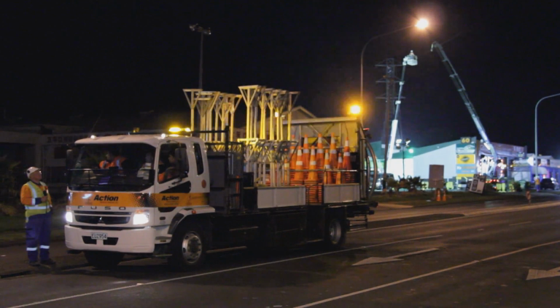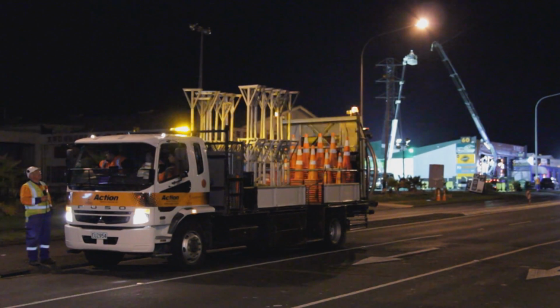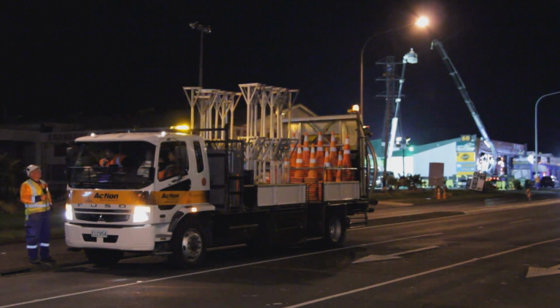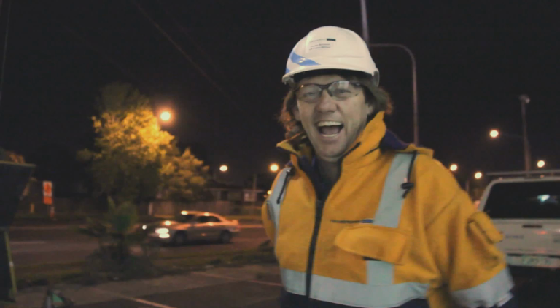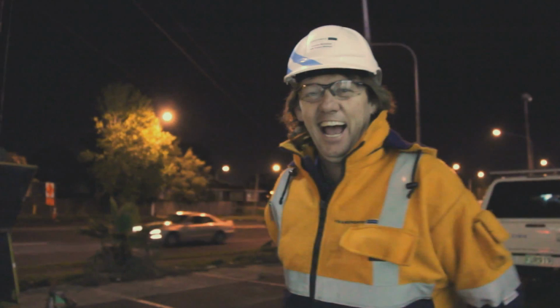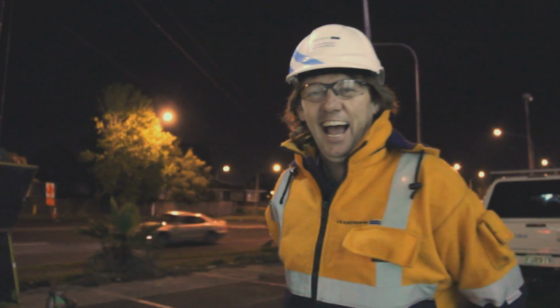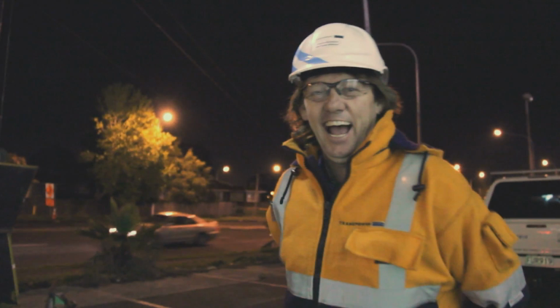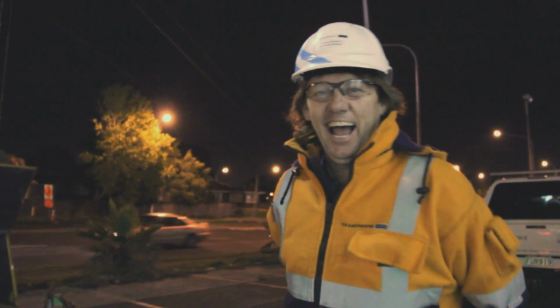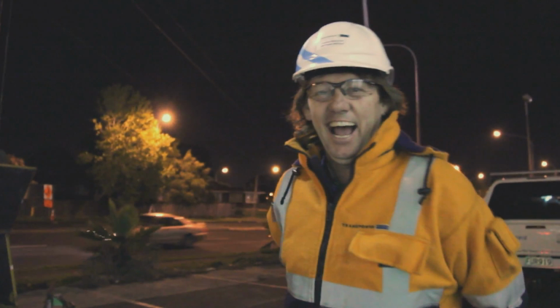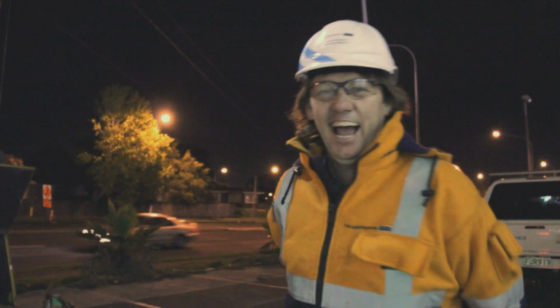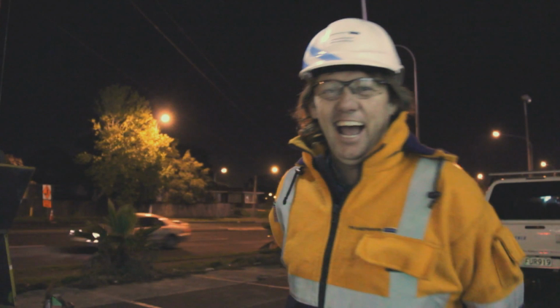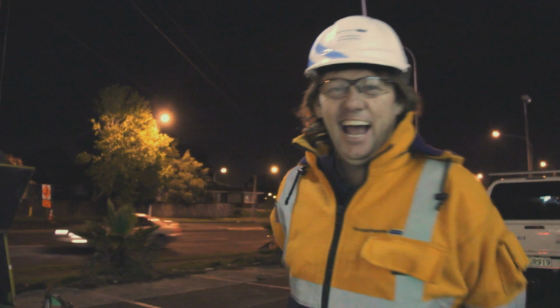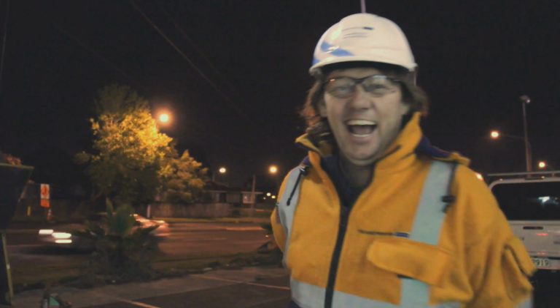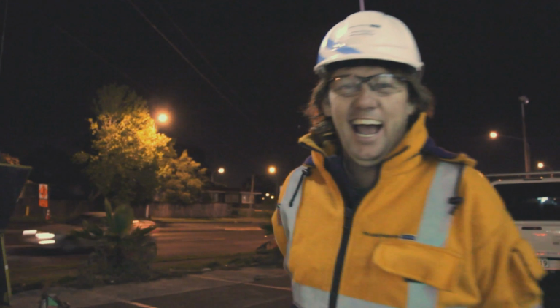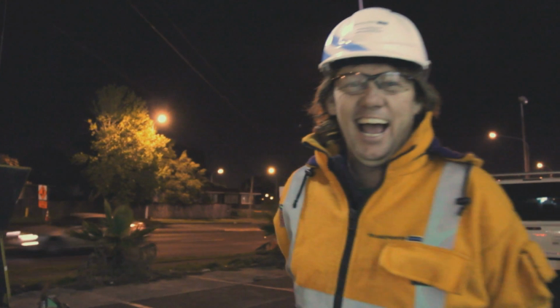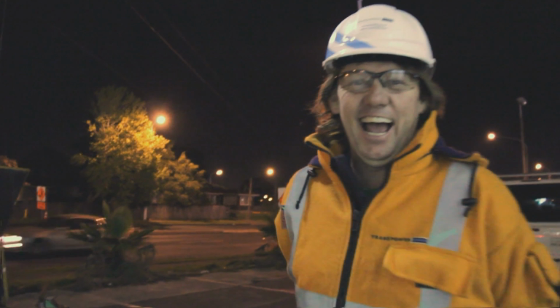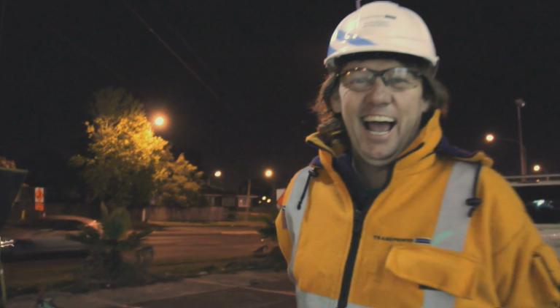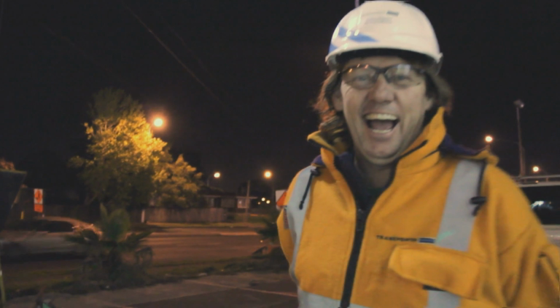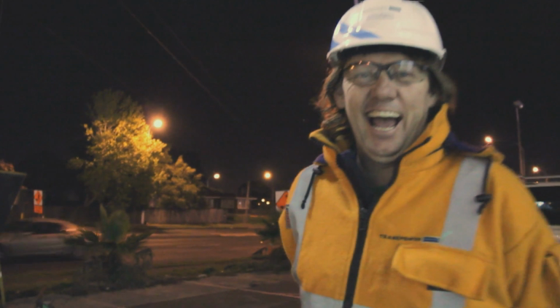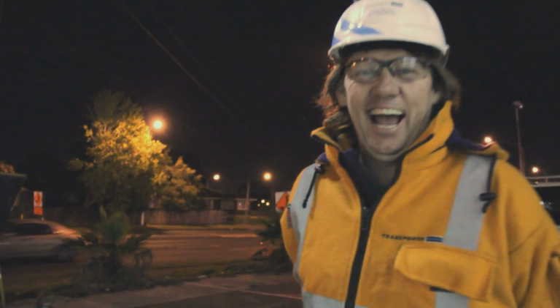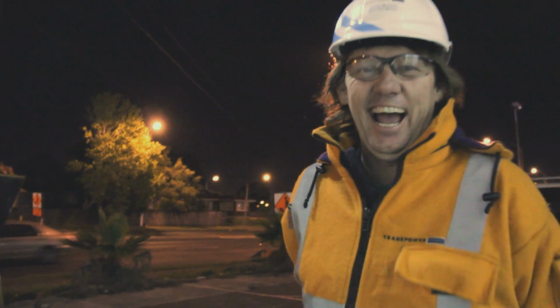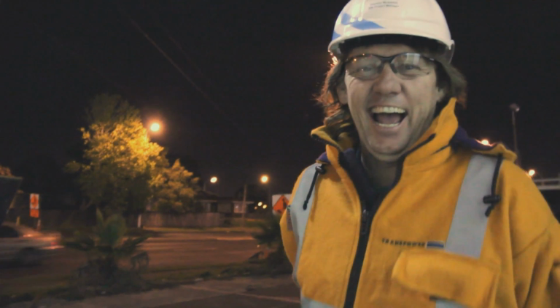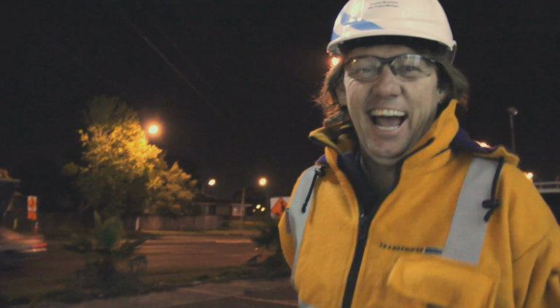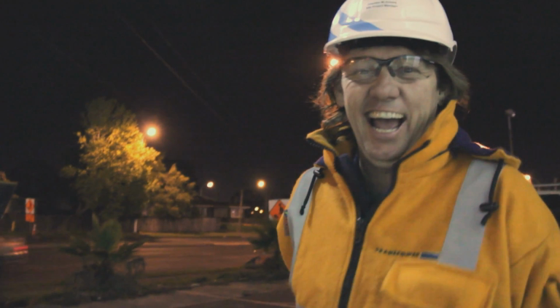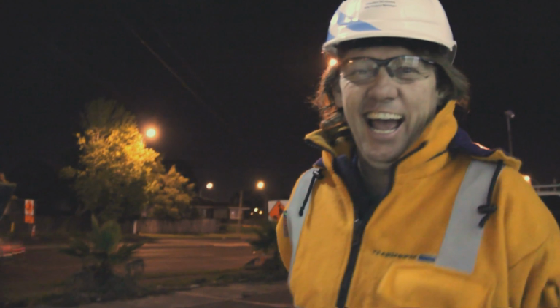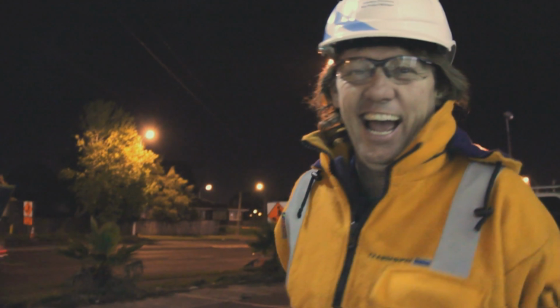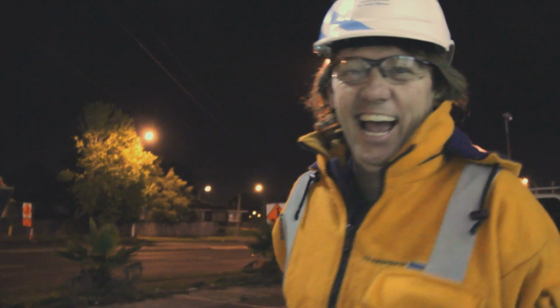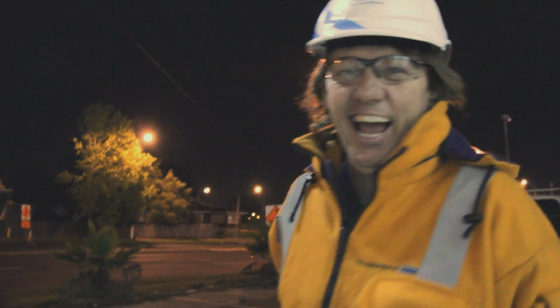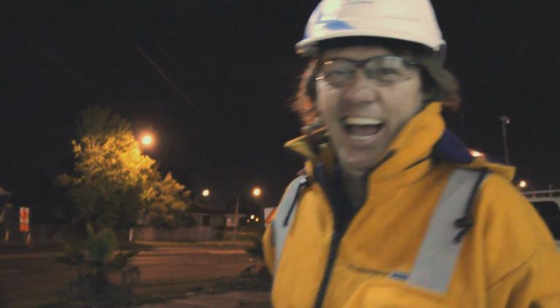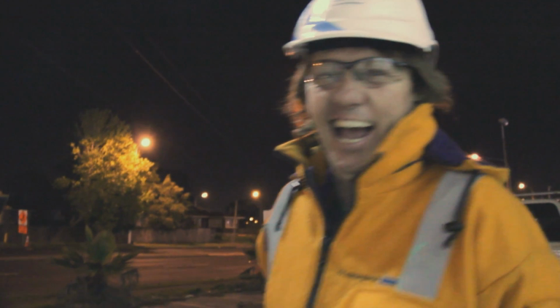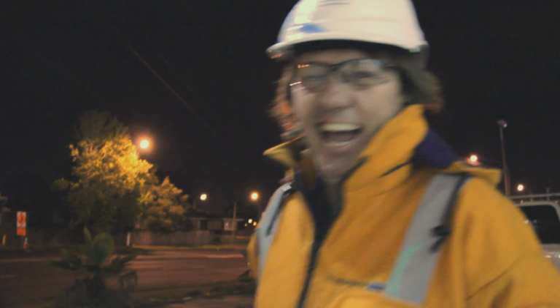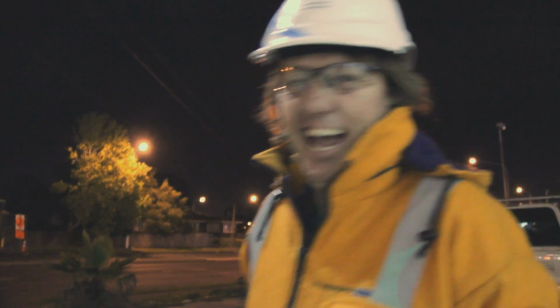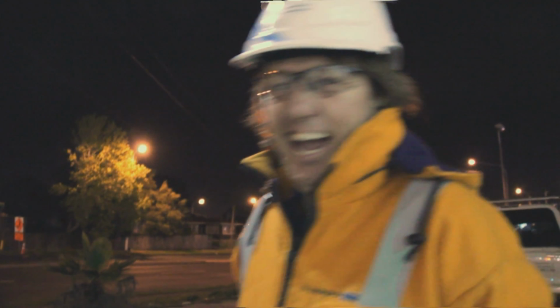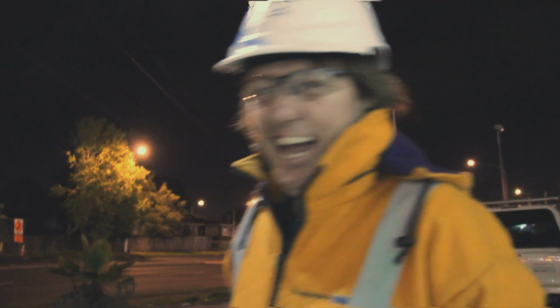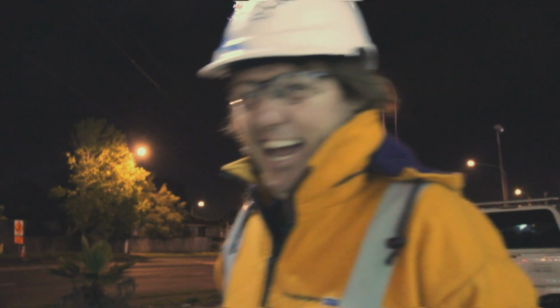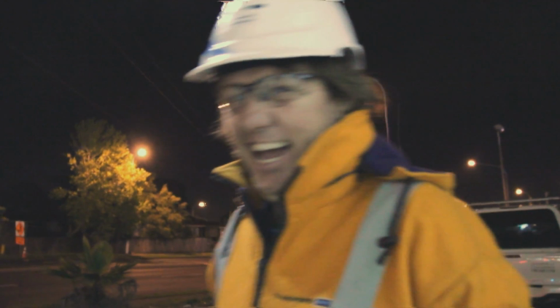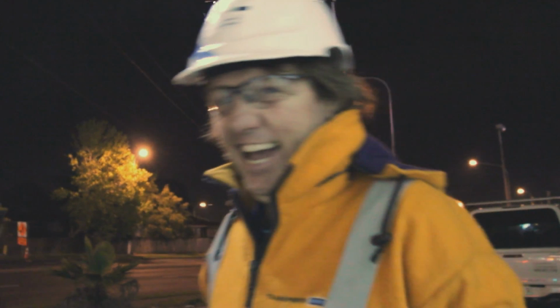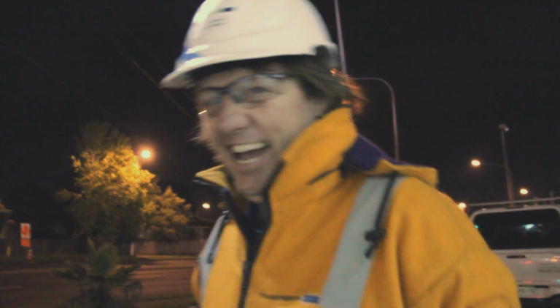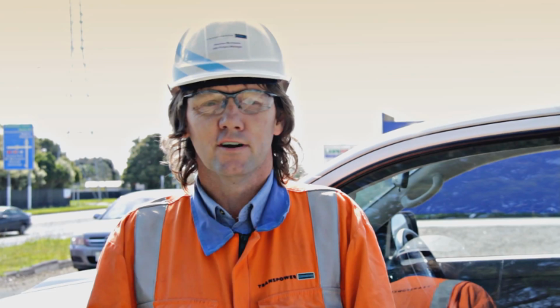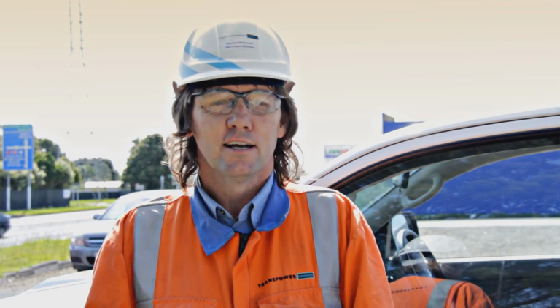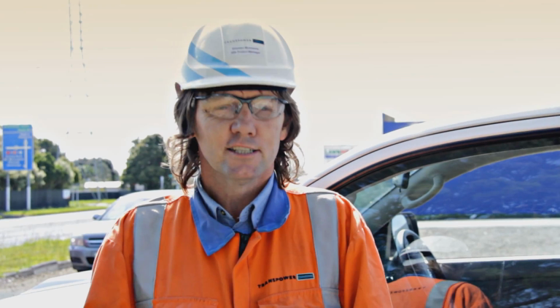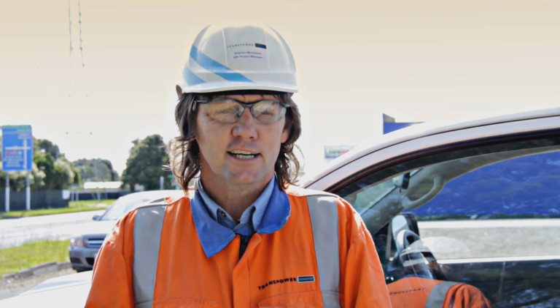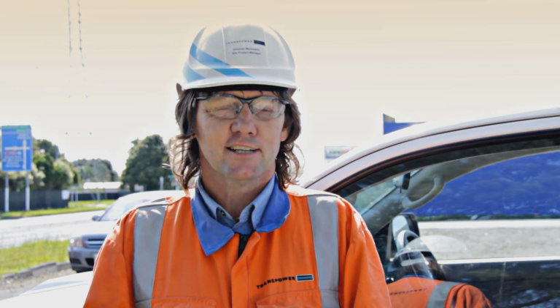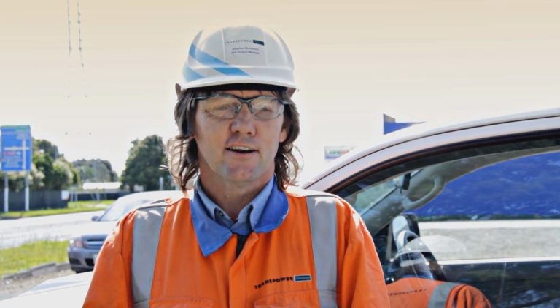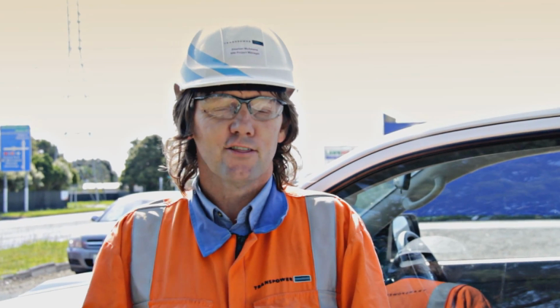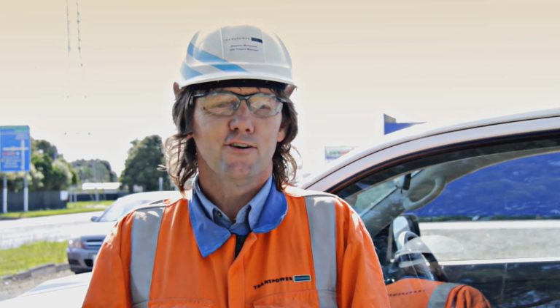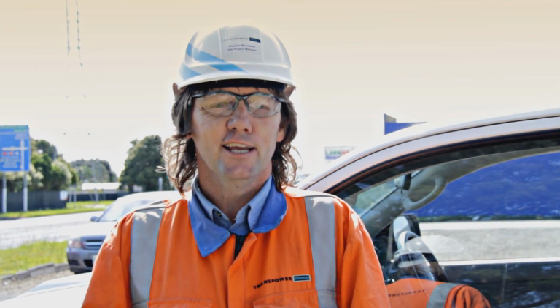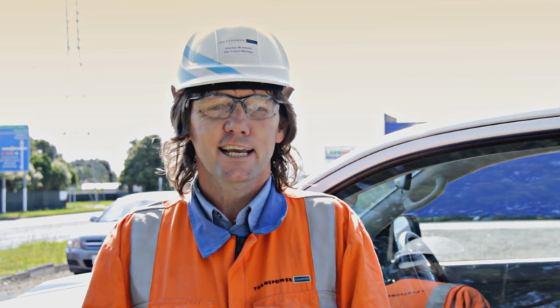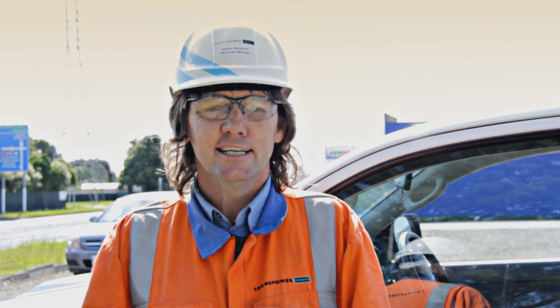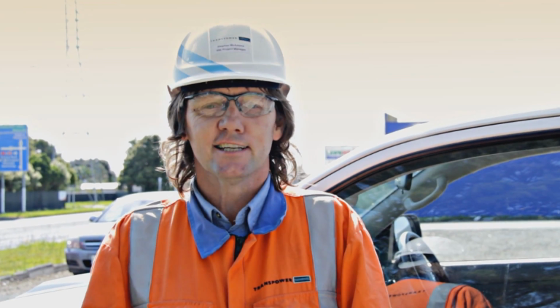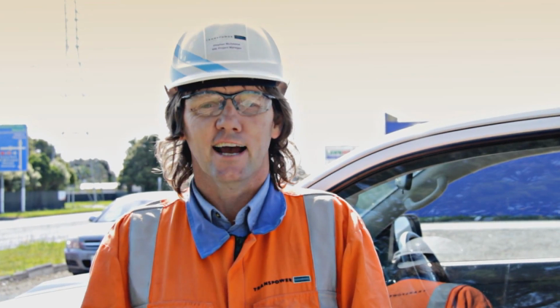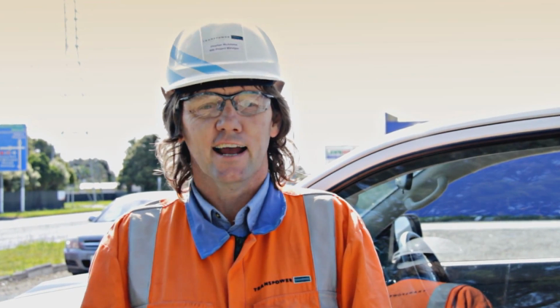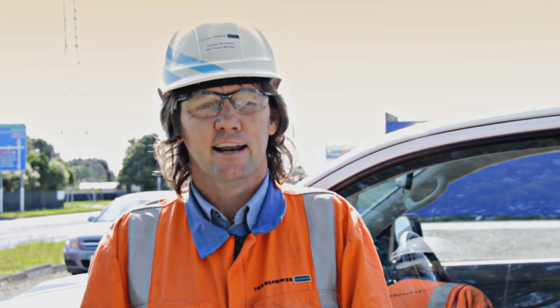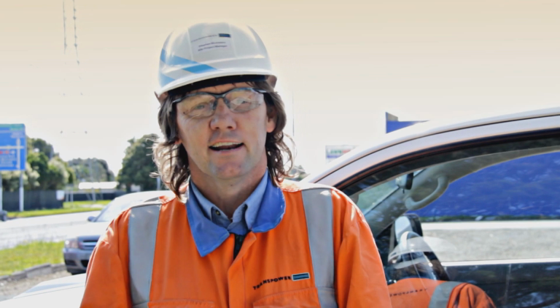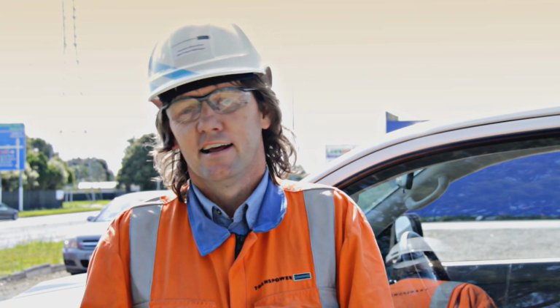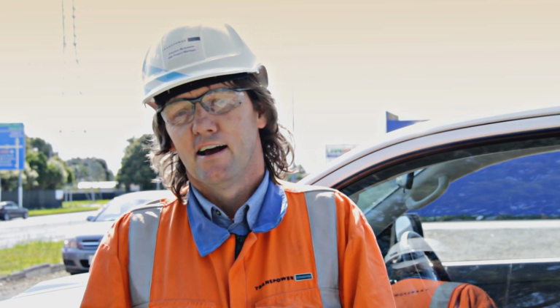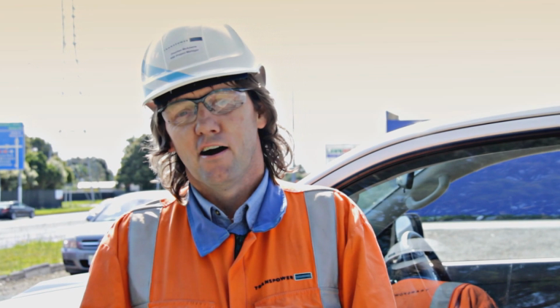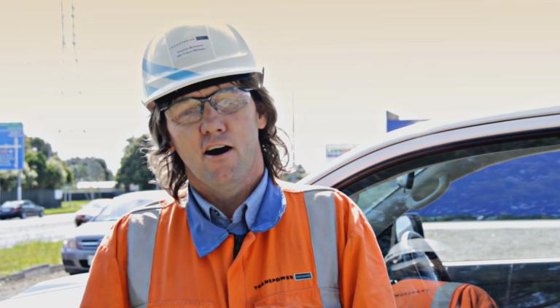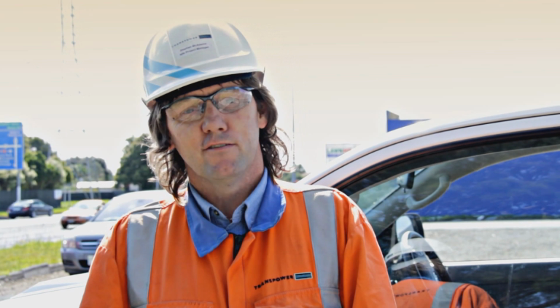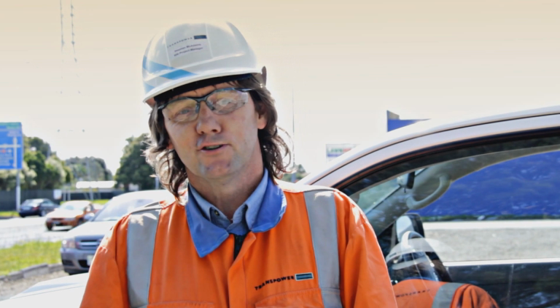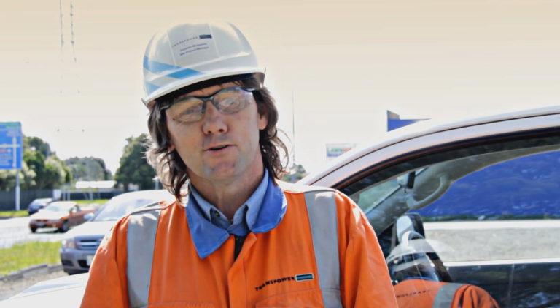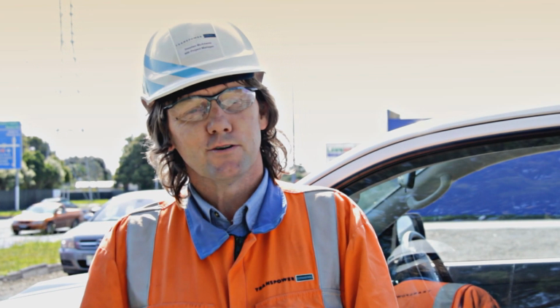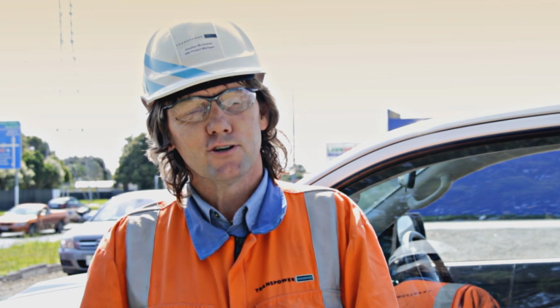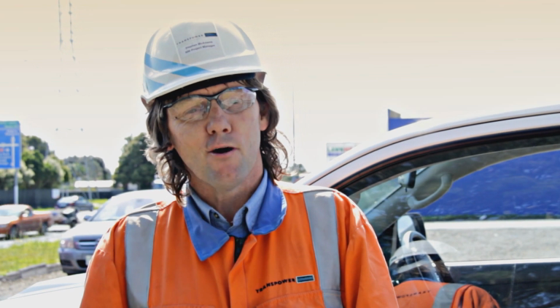I really do enjoy the work. I've been with Transpower for just under 30 years now and I've enjoyed my job.